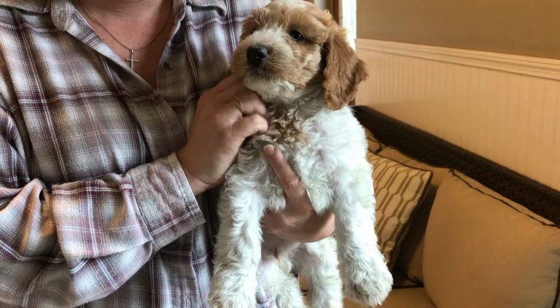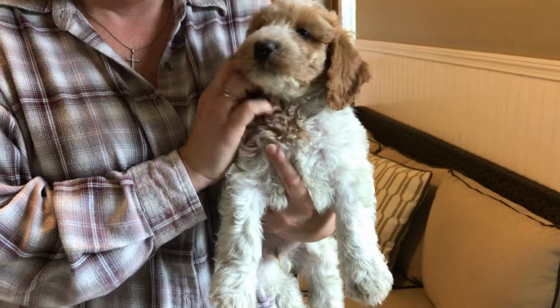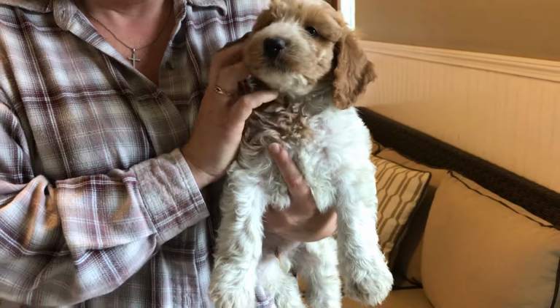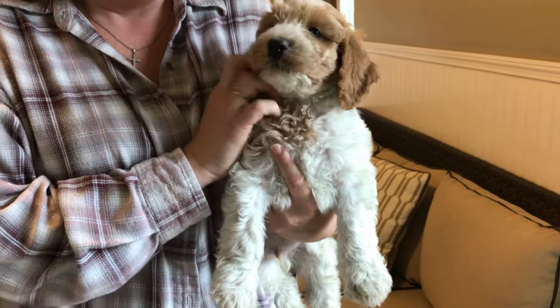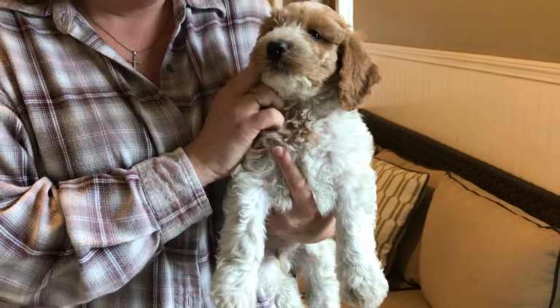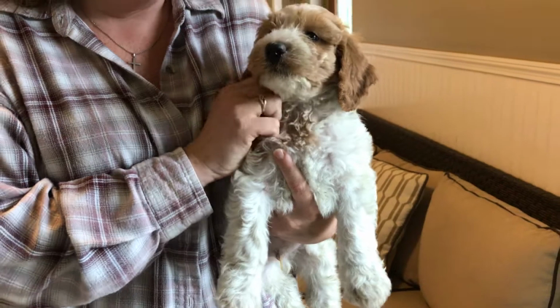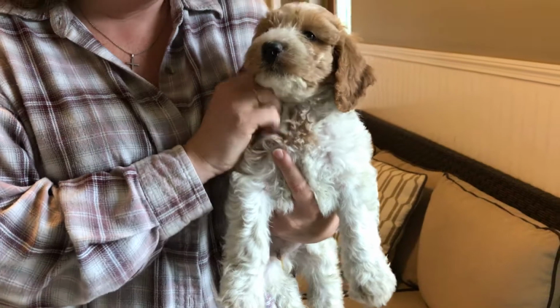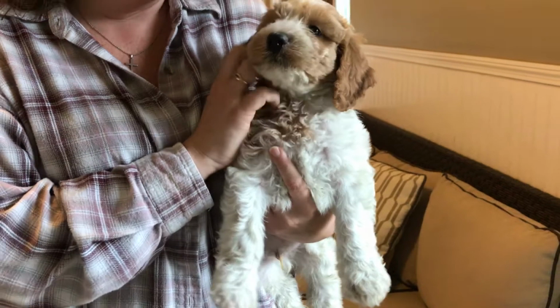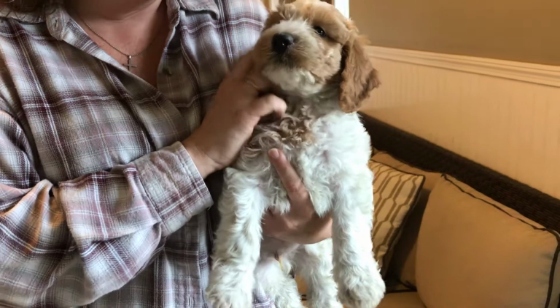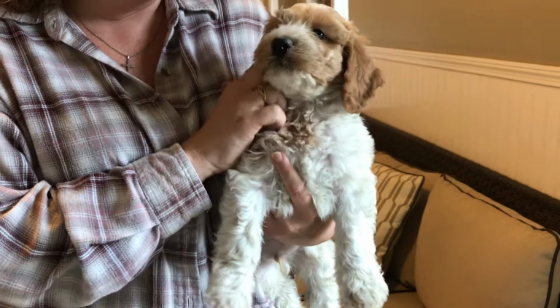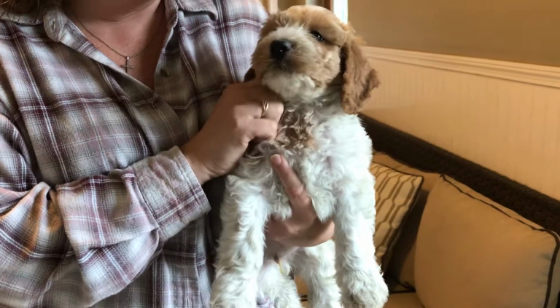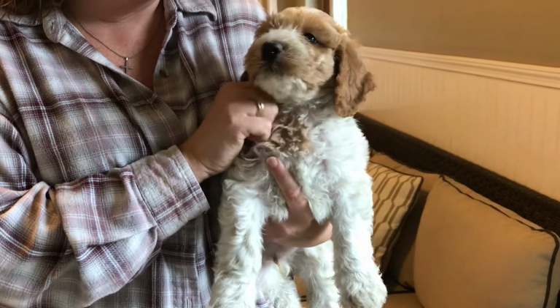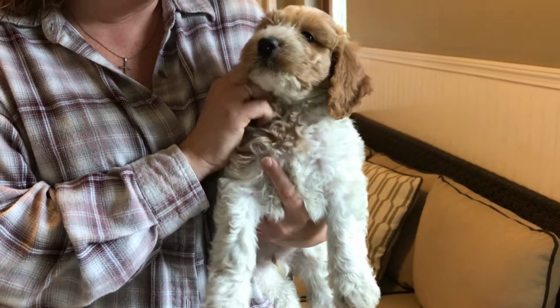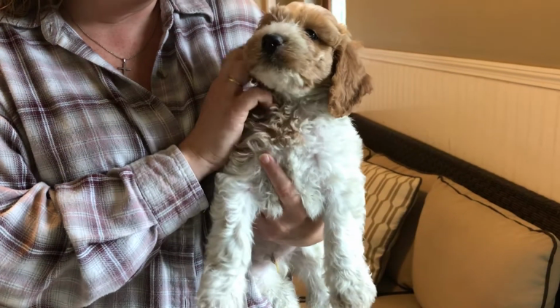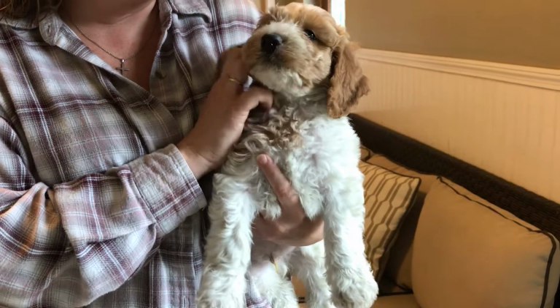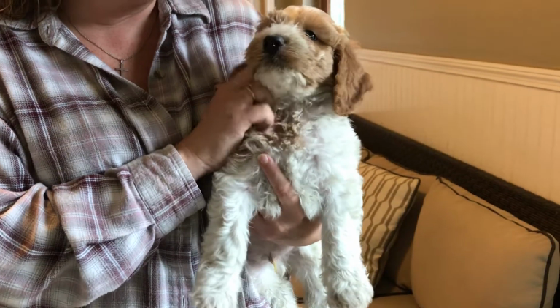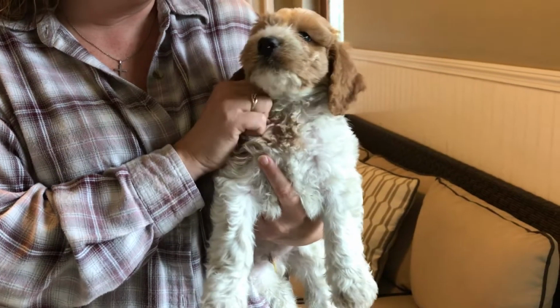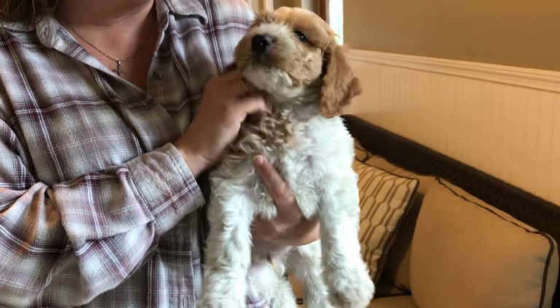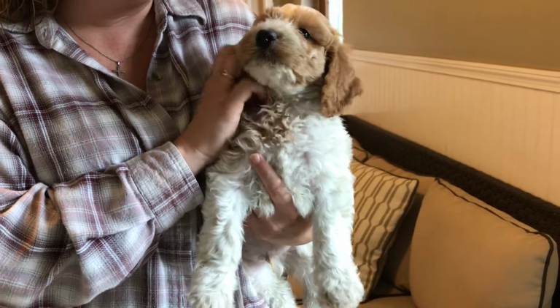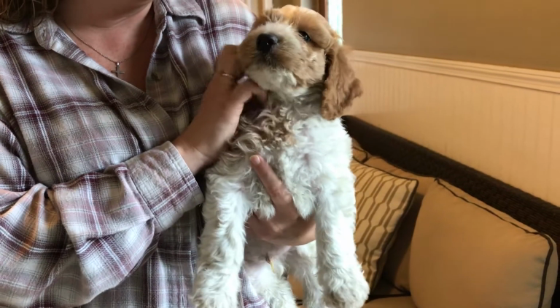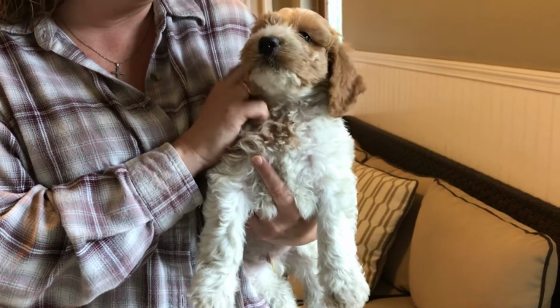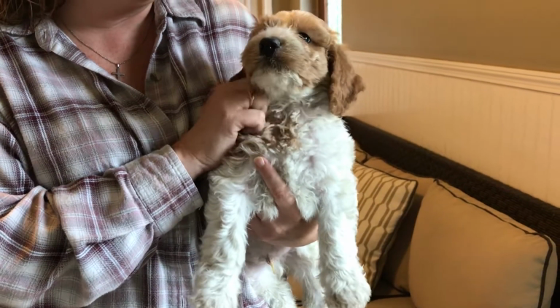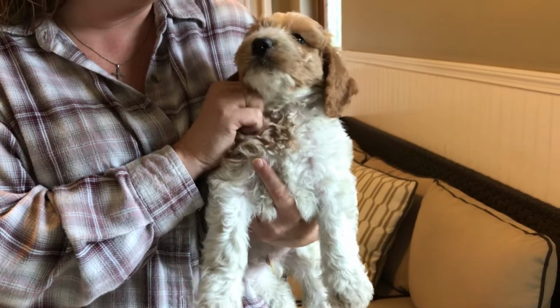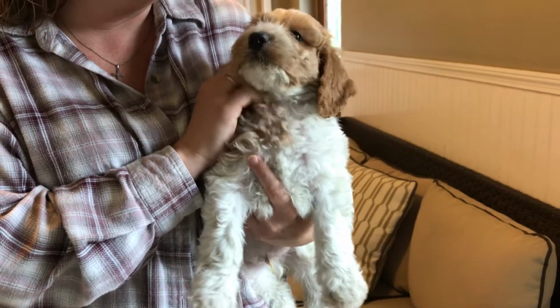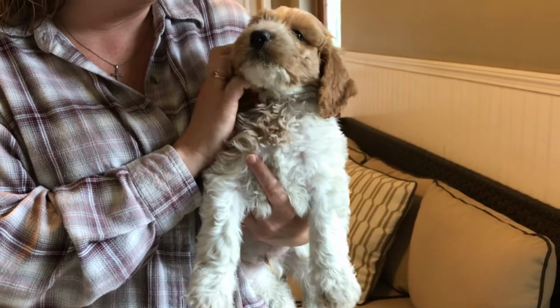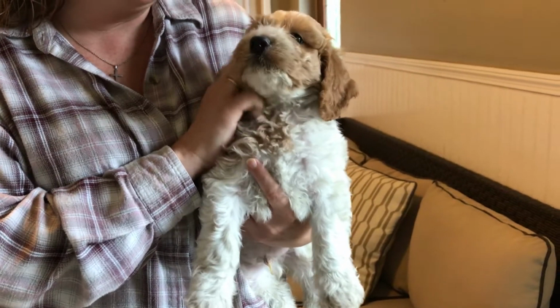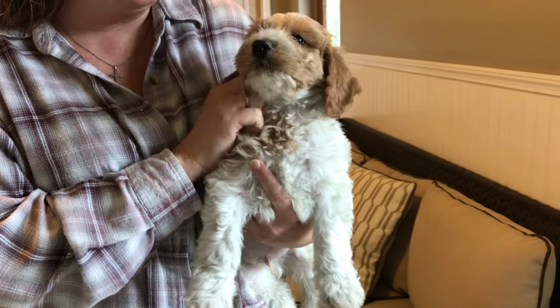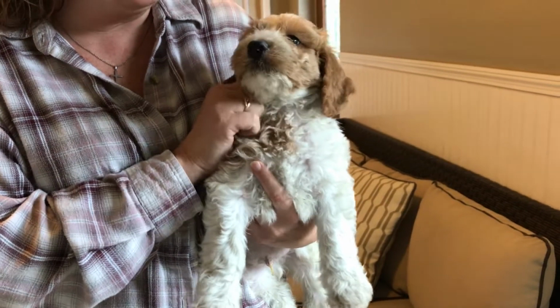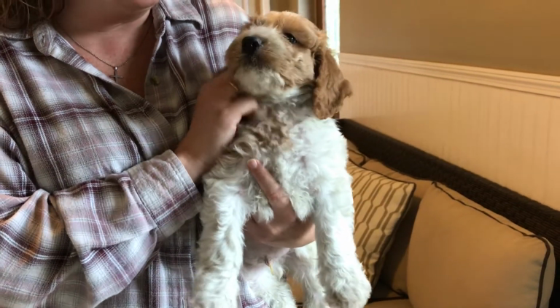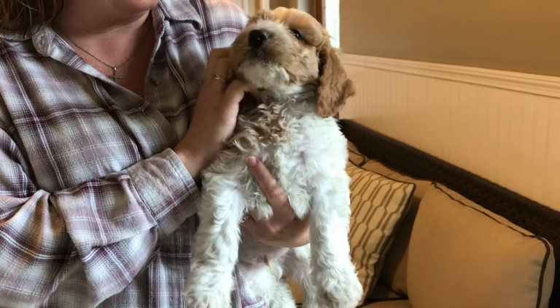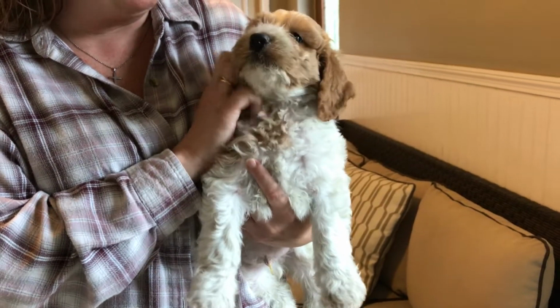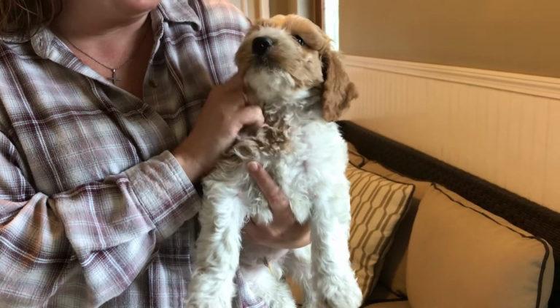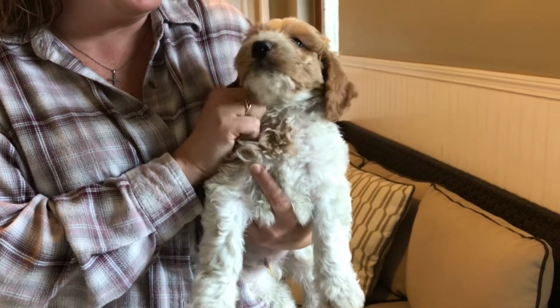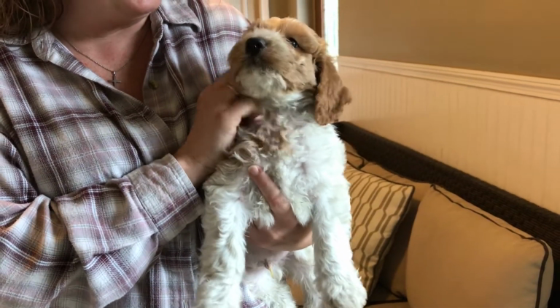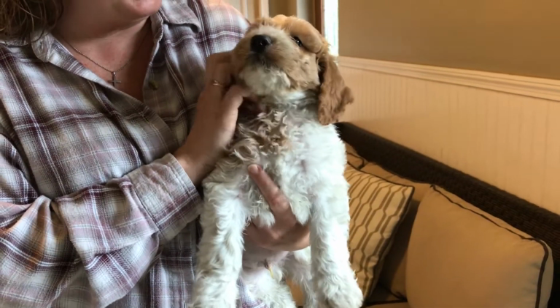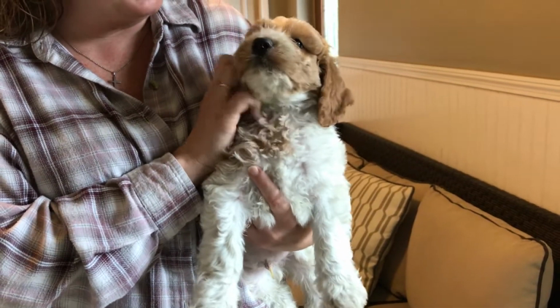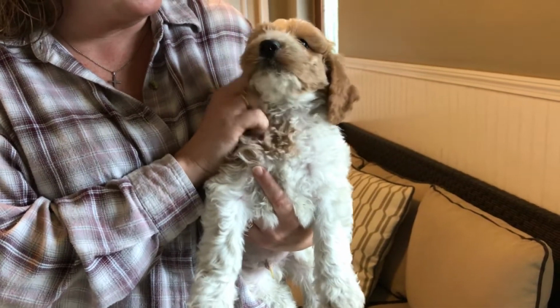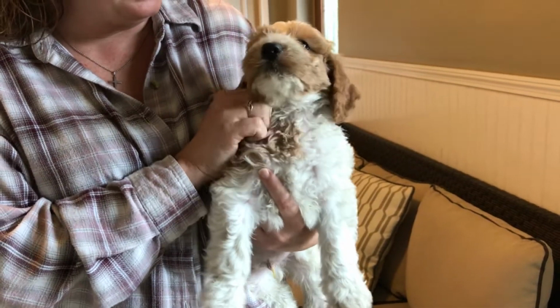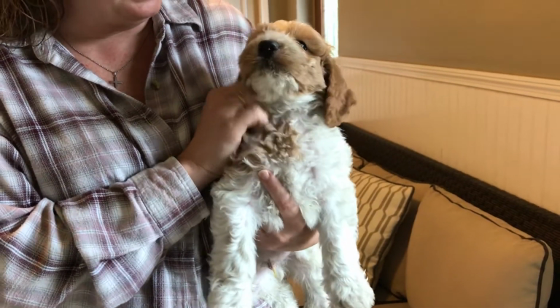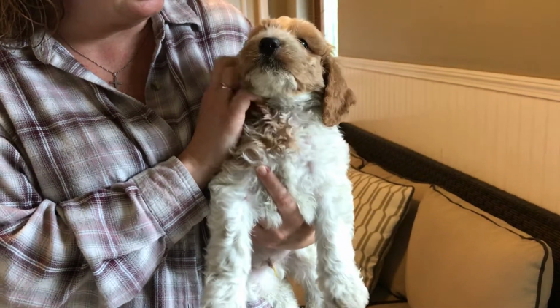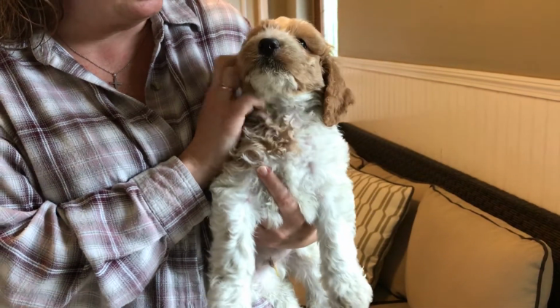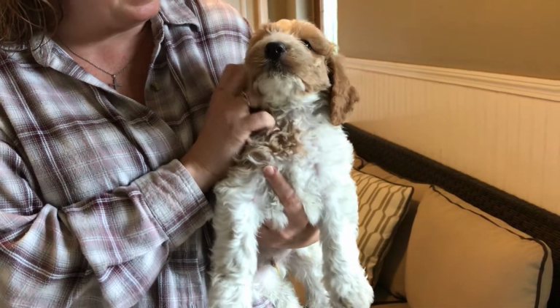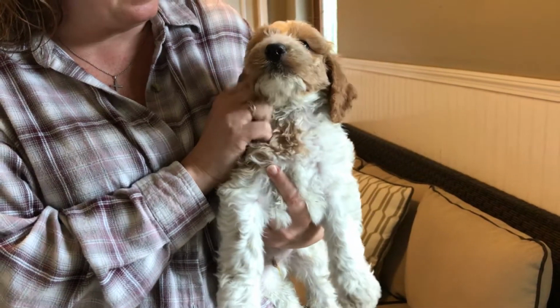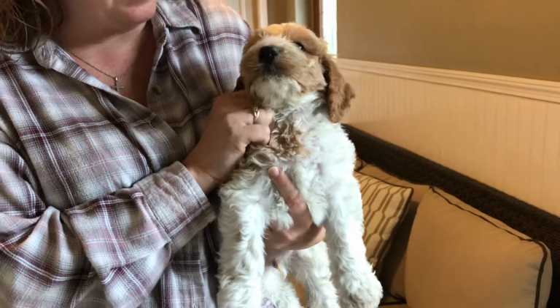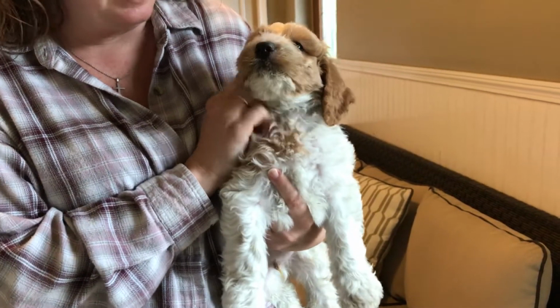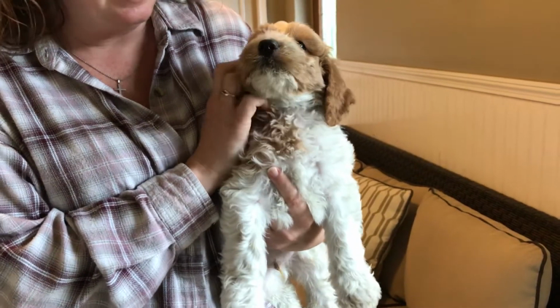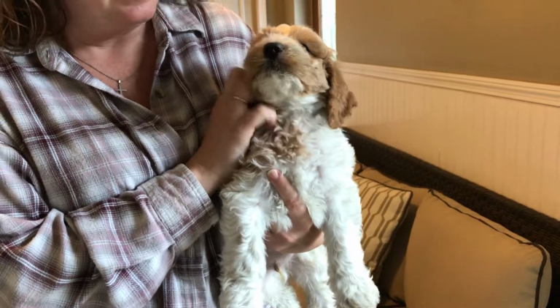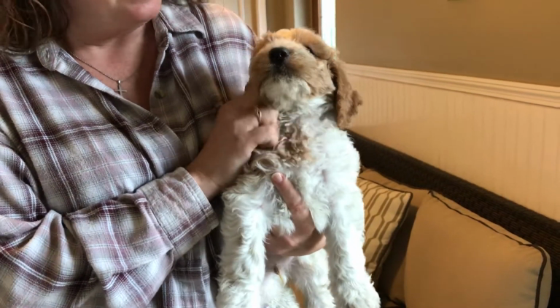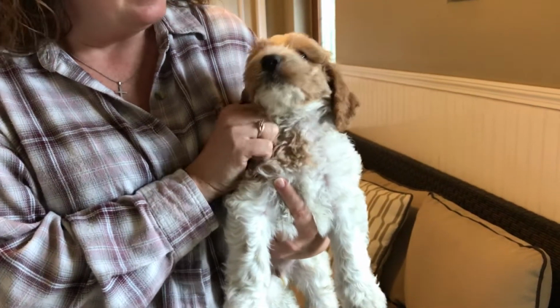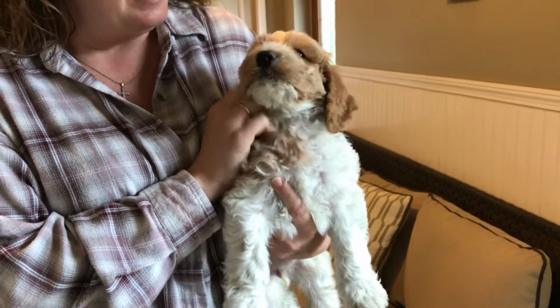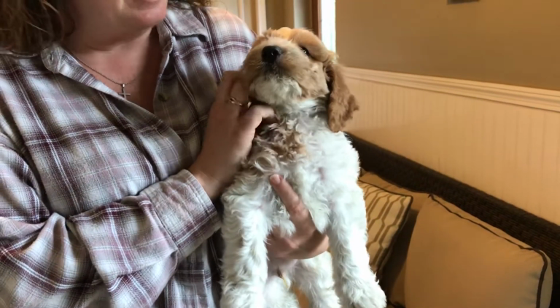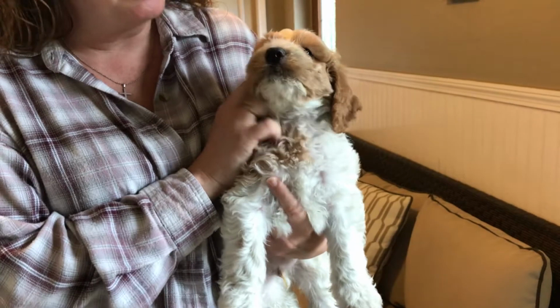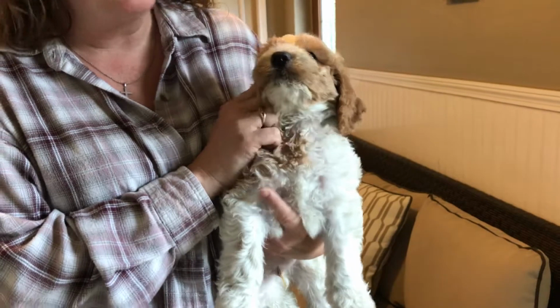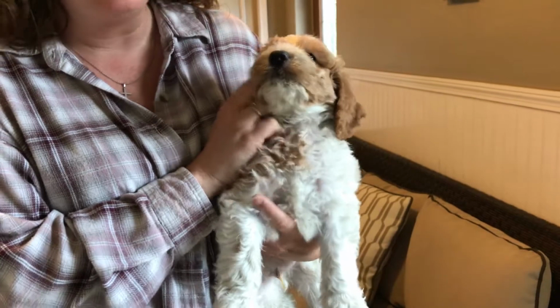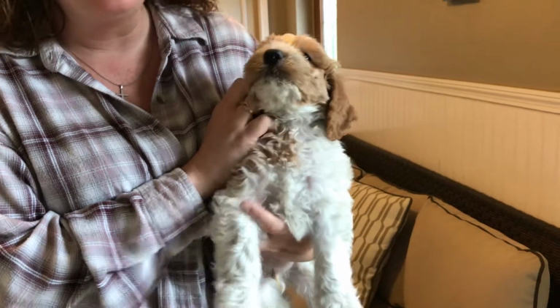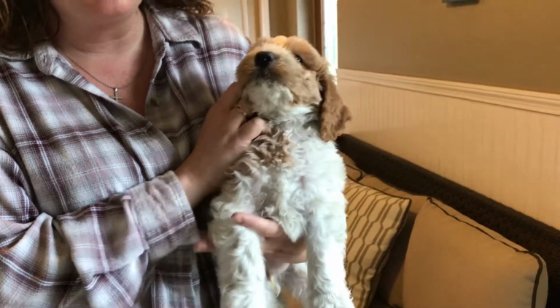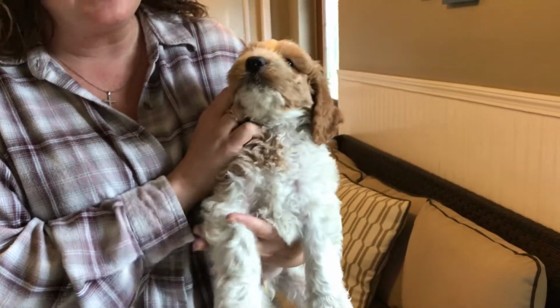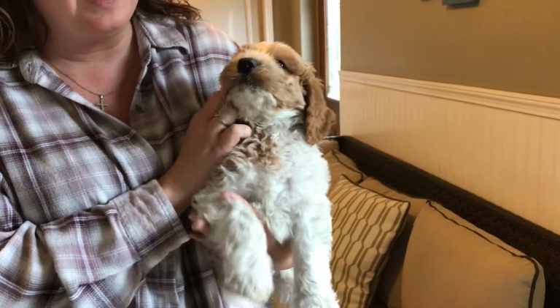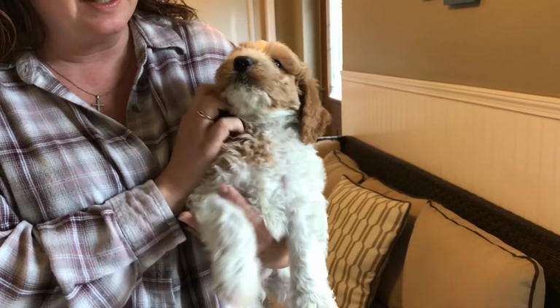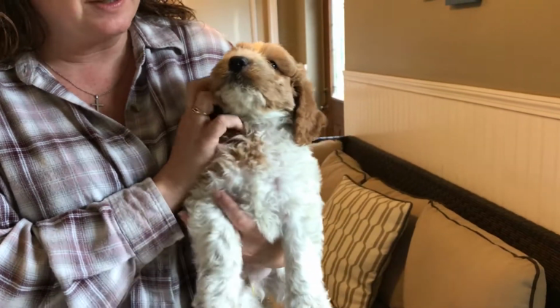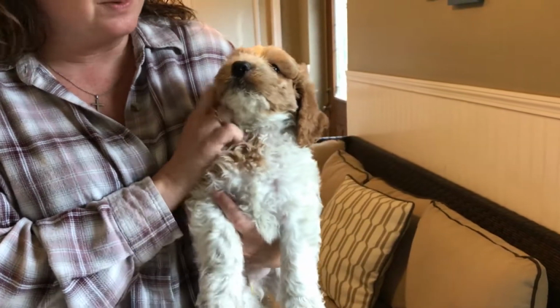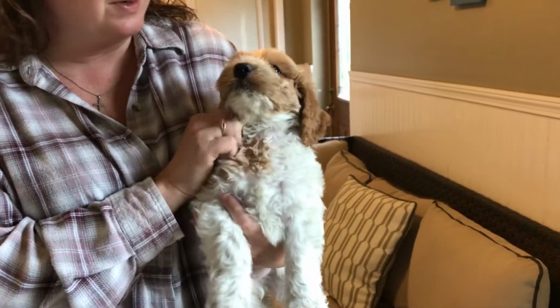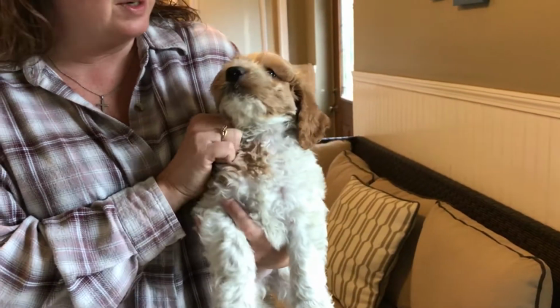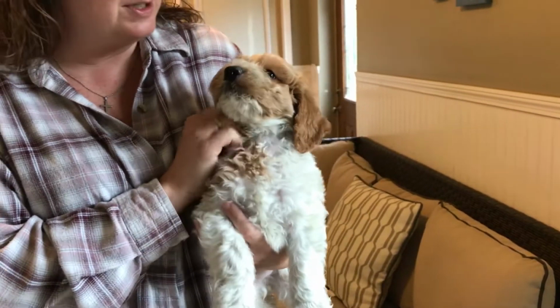Here we have the orange male from Gidget's Litter. He likes having his face scratched, apparently. We painted his toenails orange.